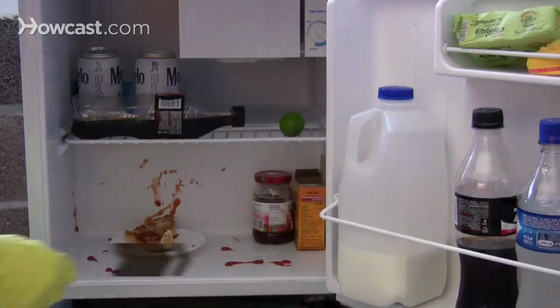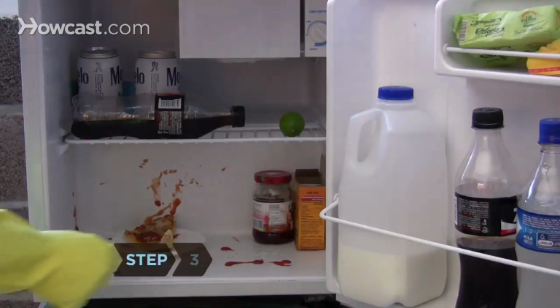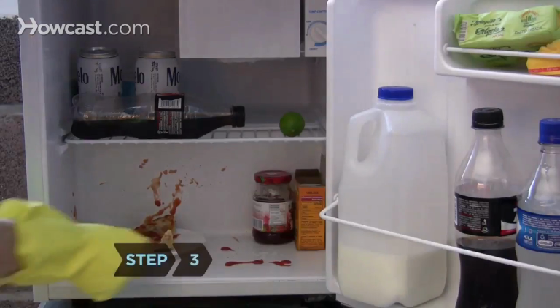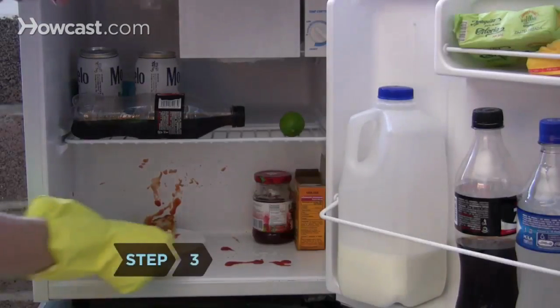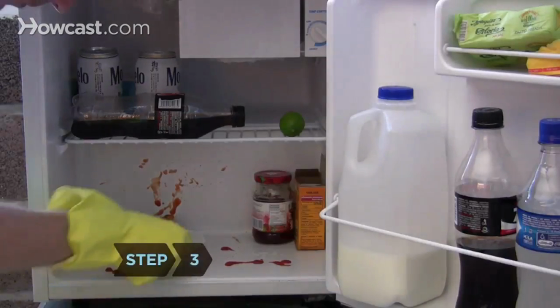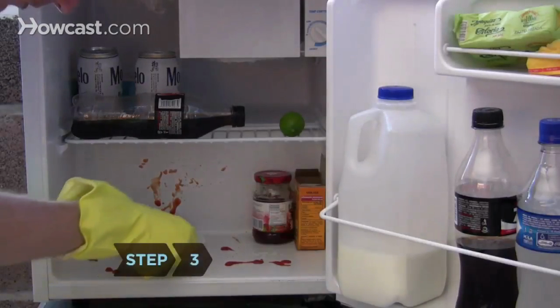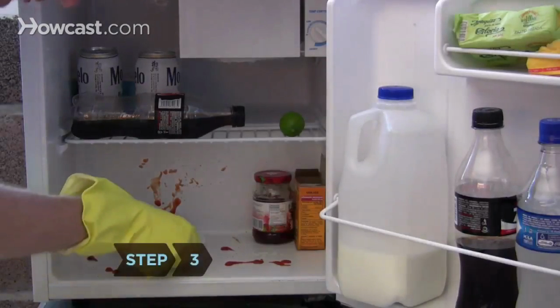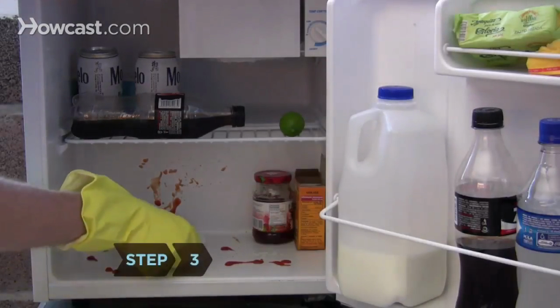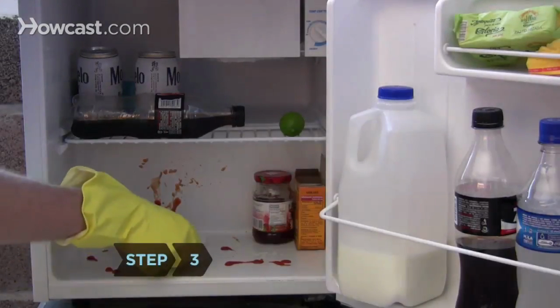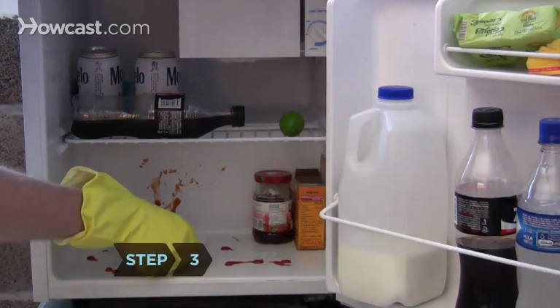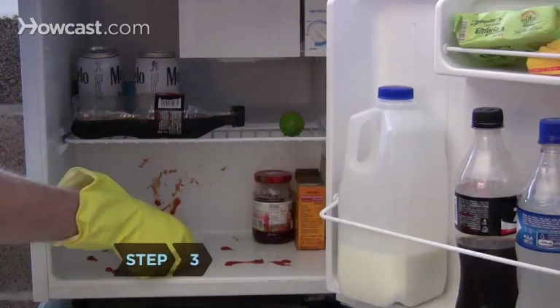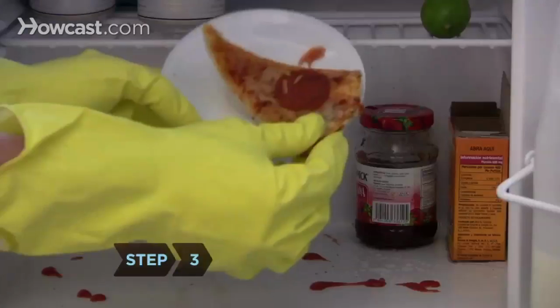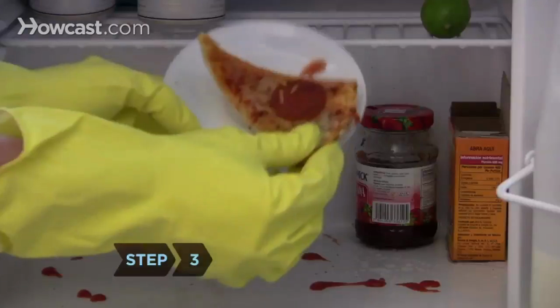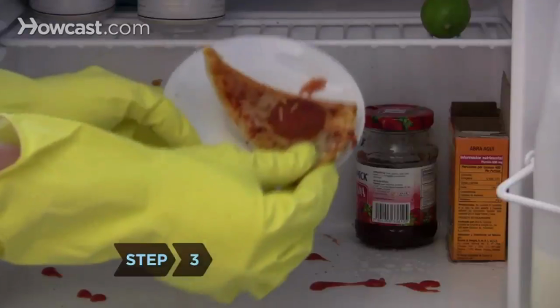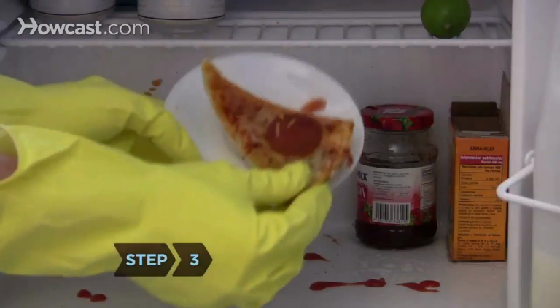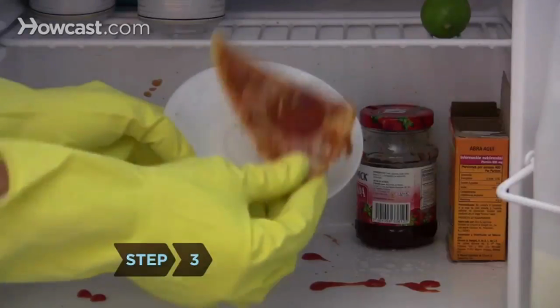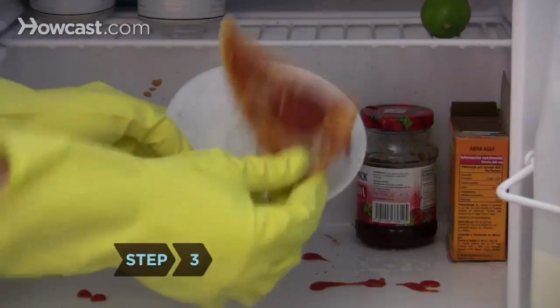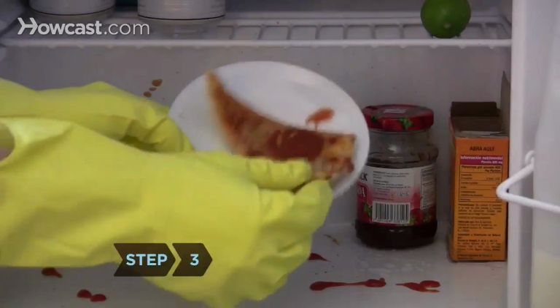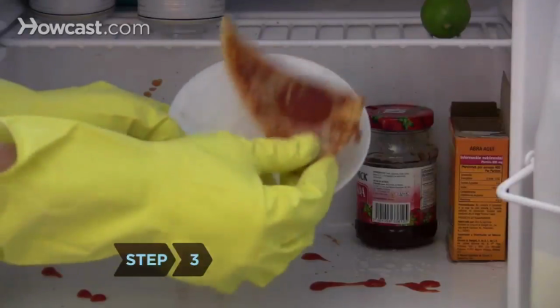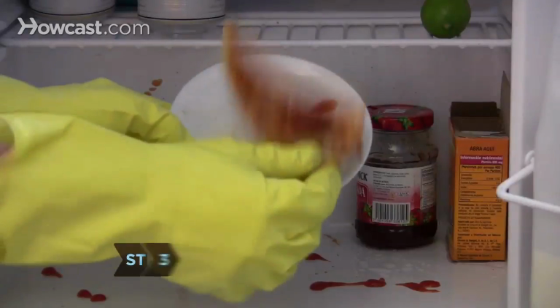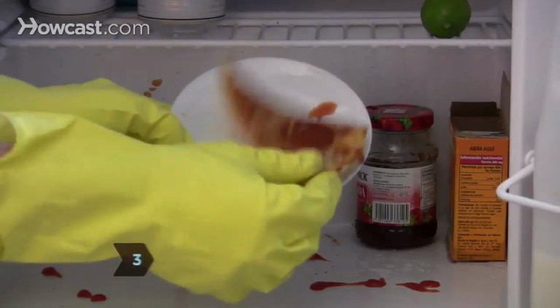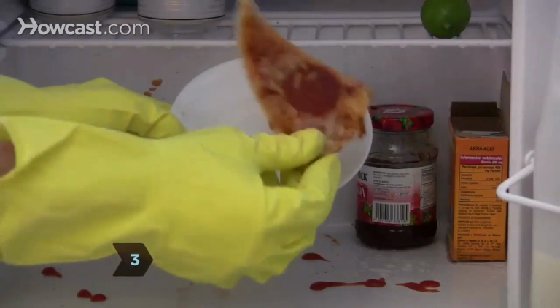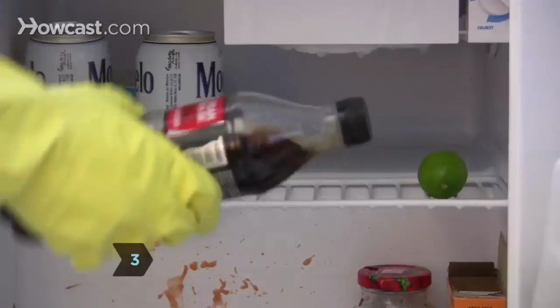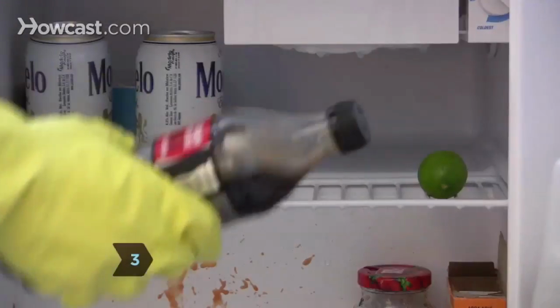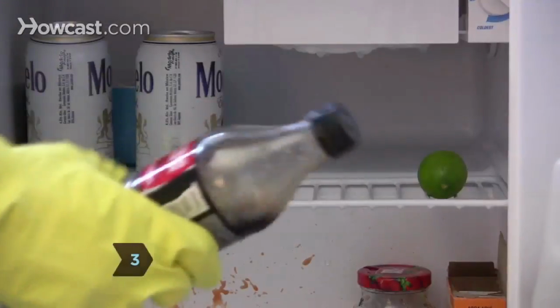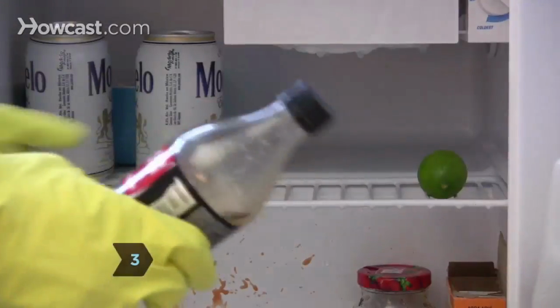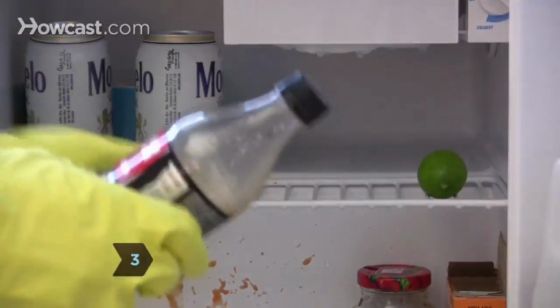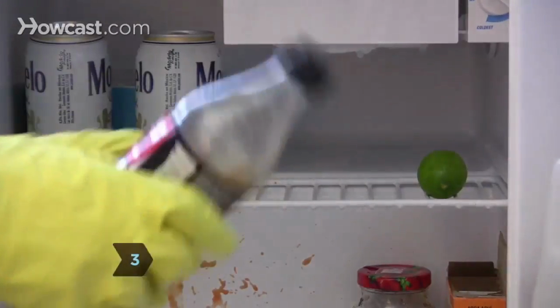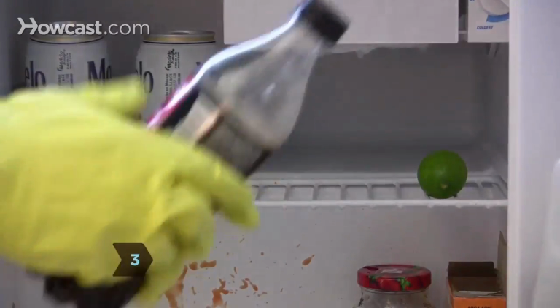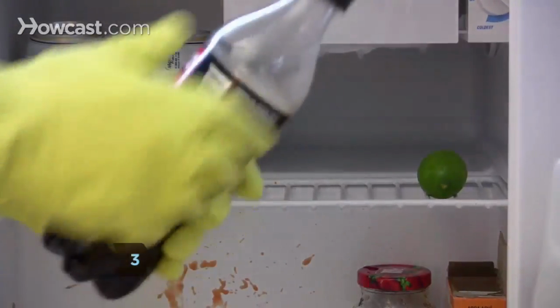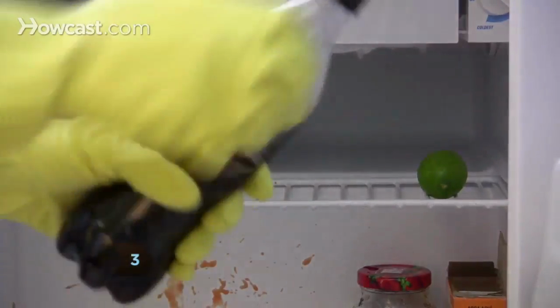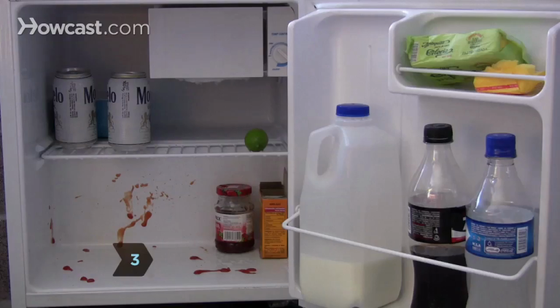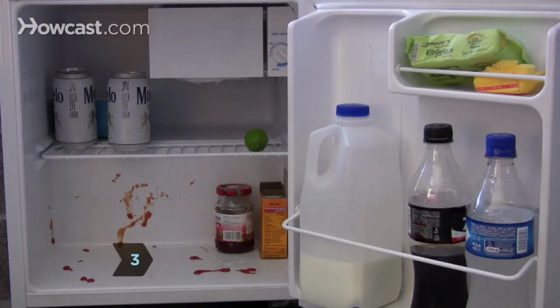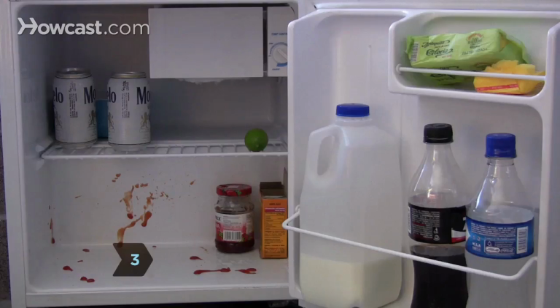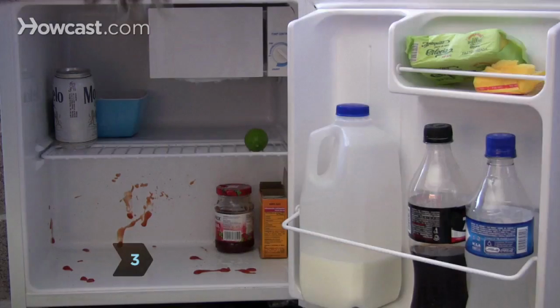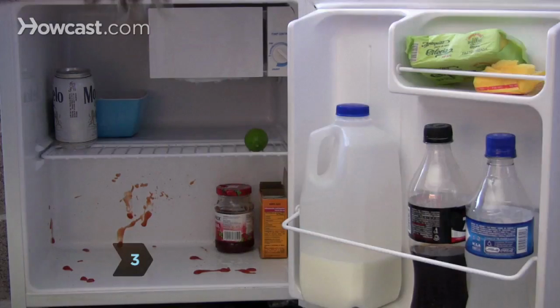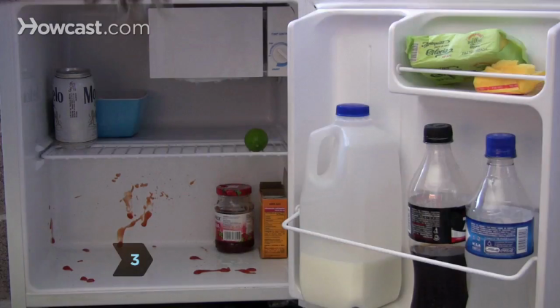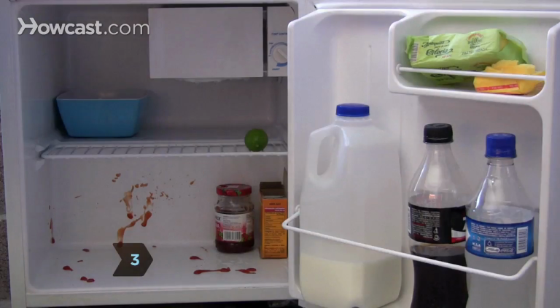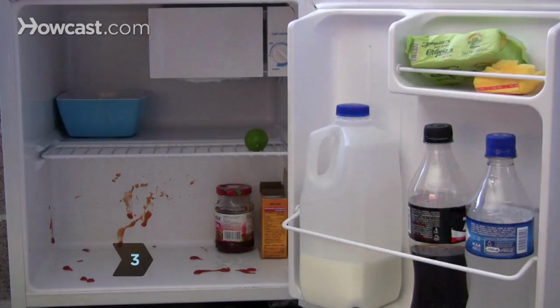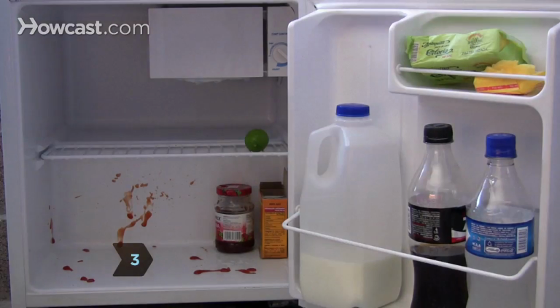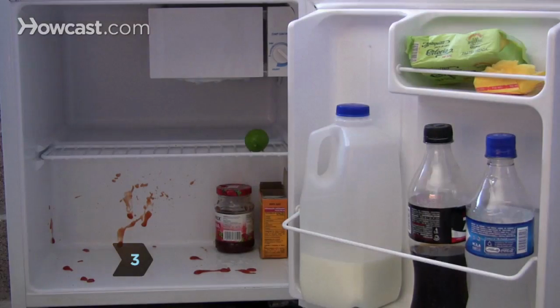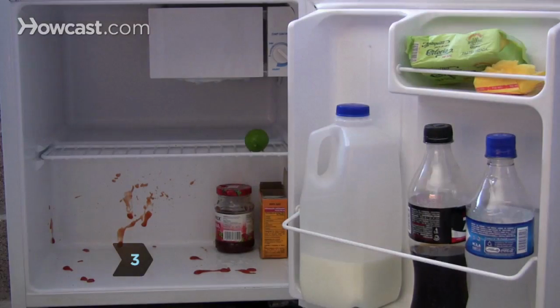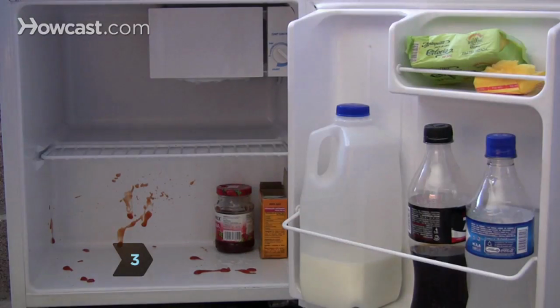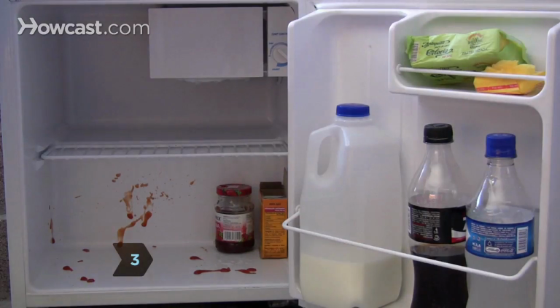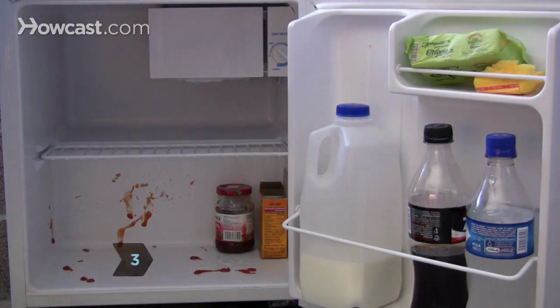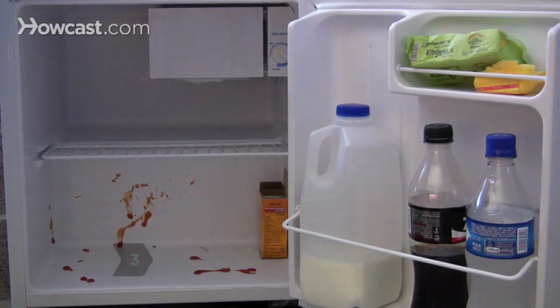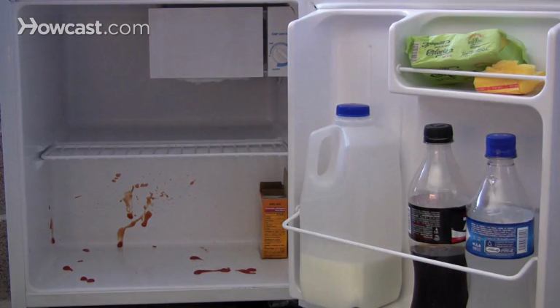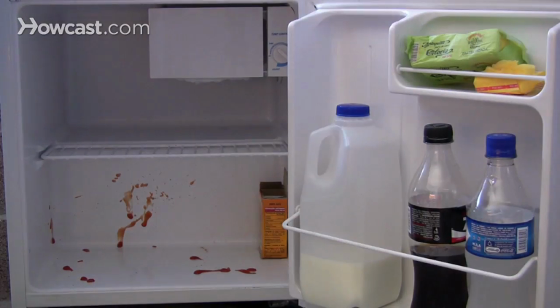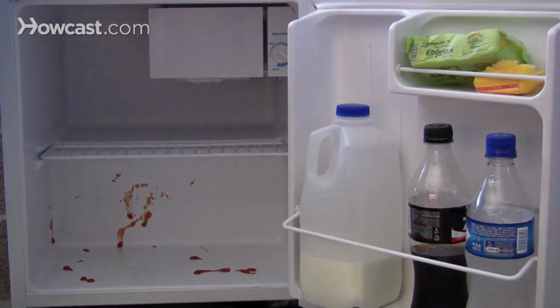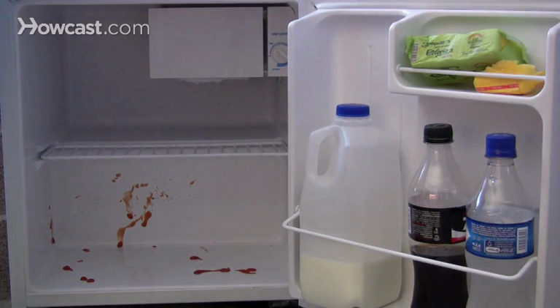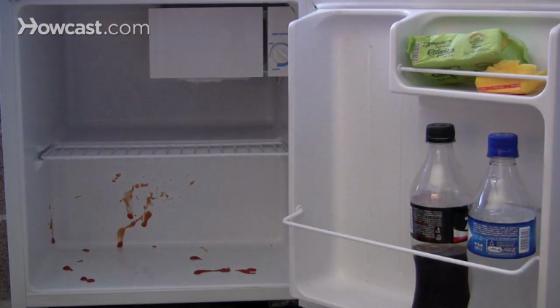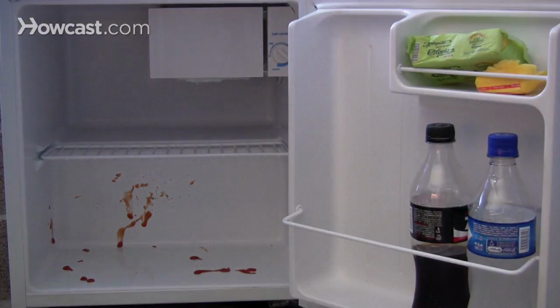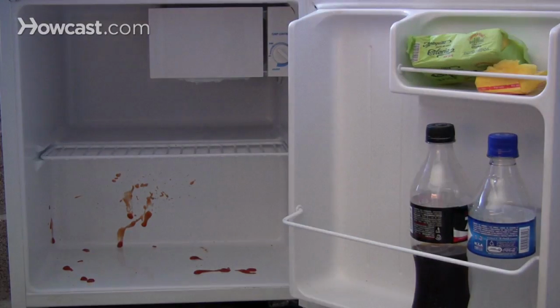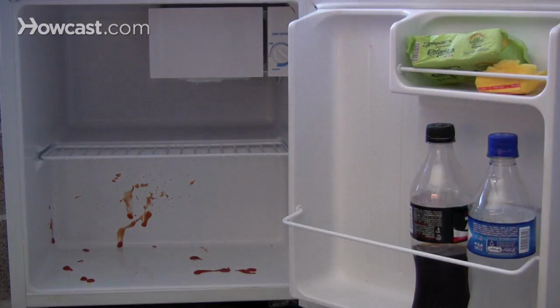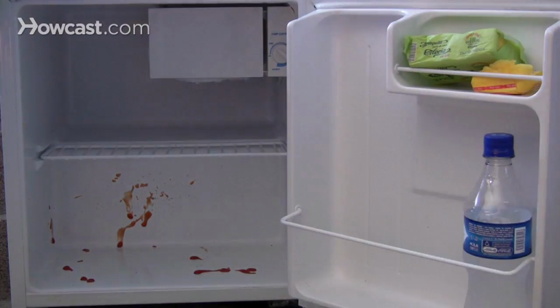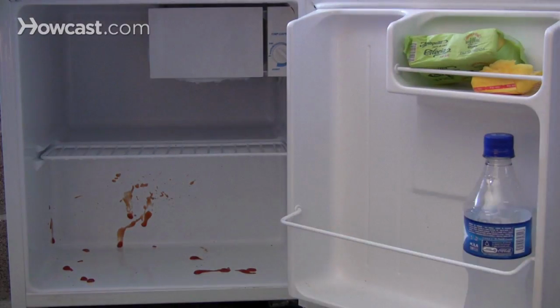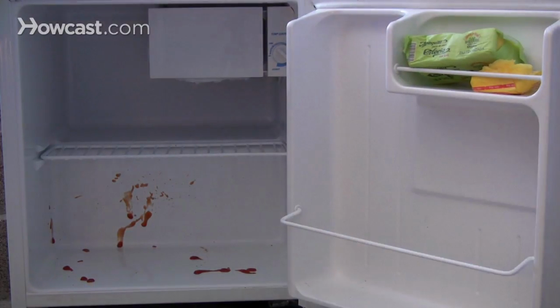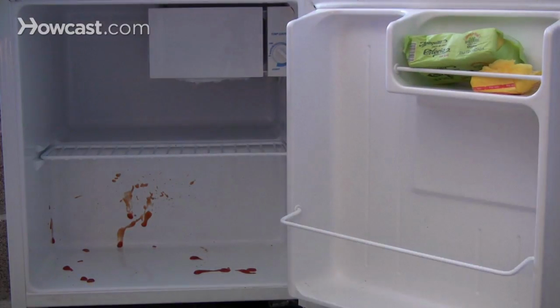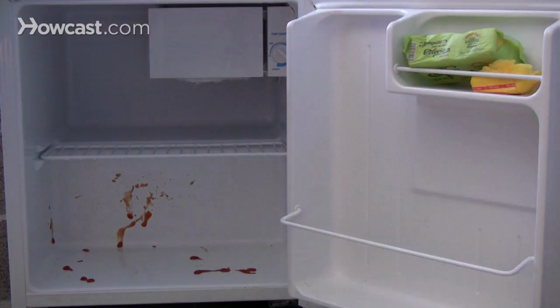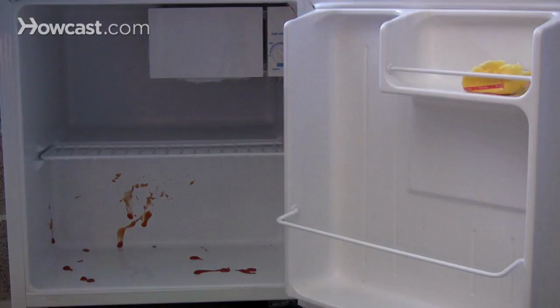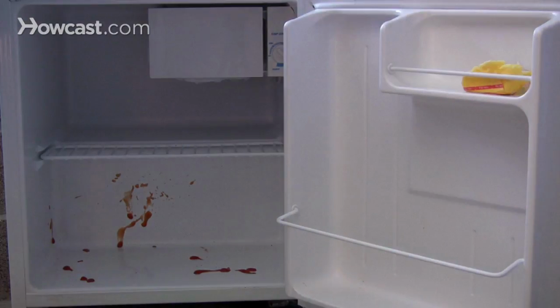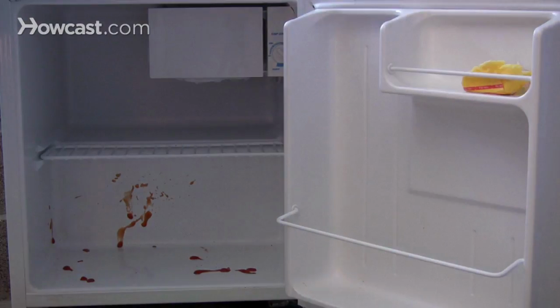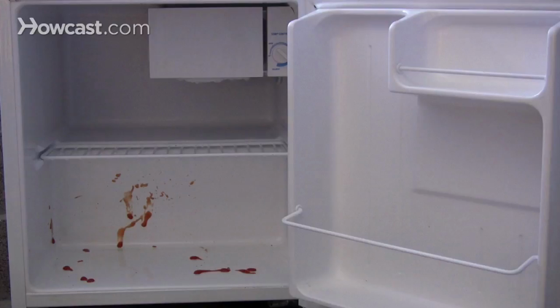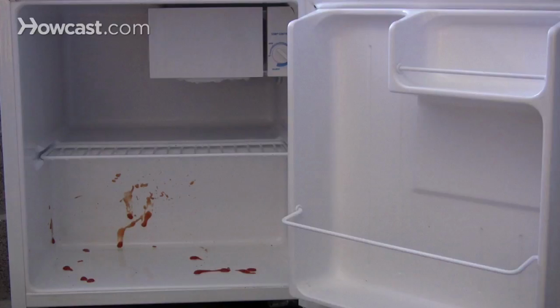Step 3. Empty your refrigerator. Toss out old or expired foods in any nearly empty jars and tubs.